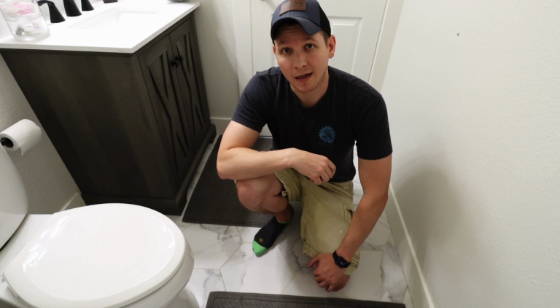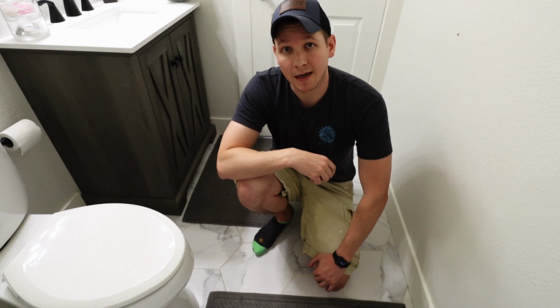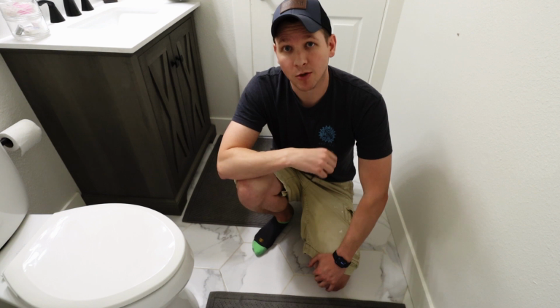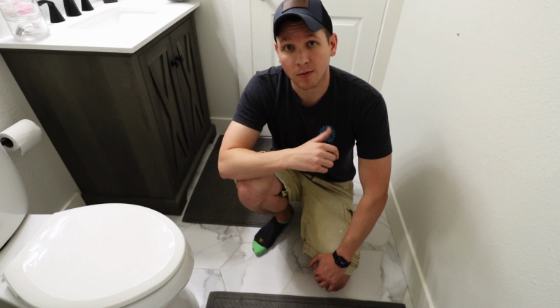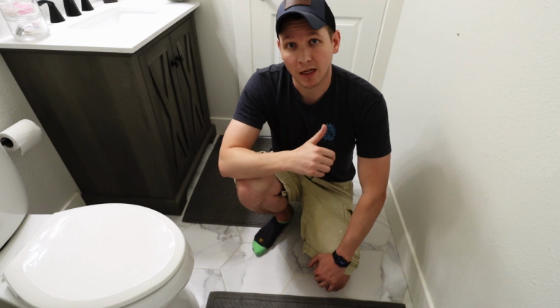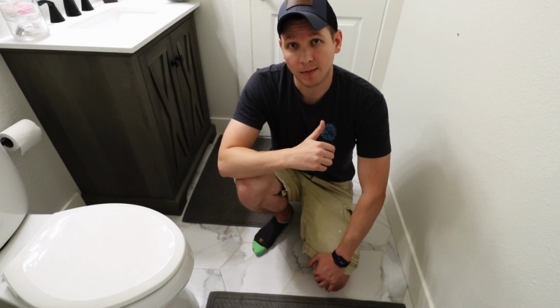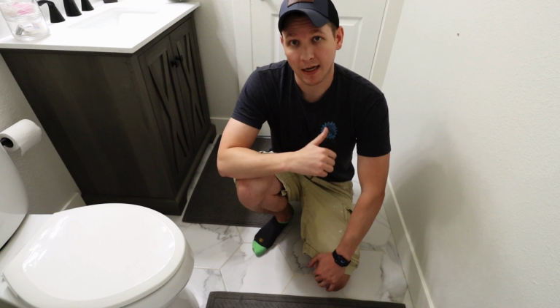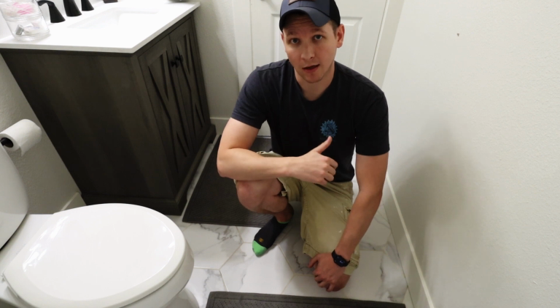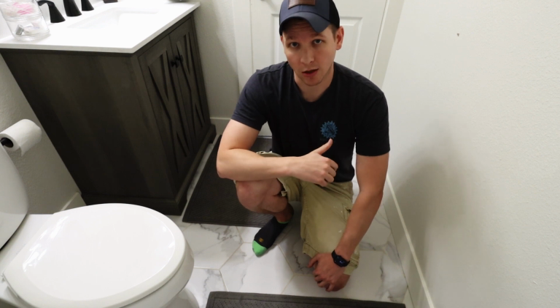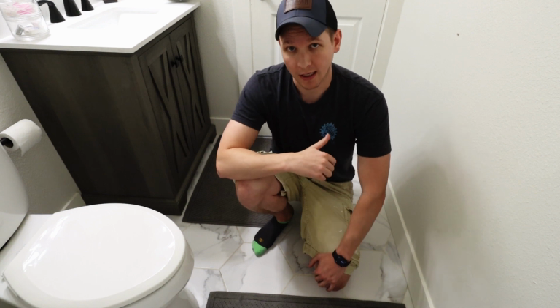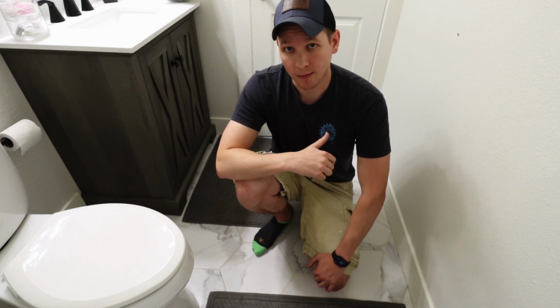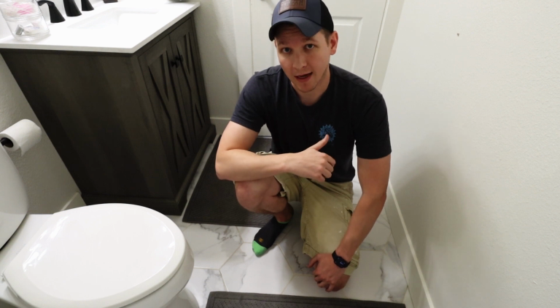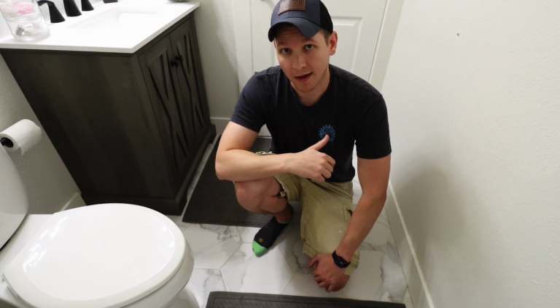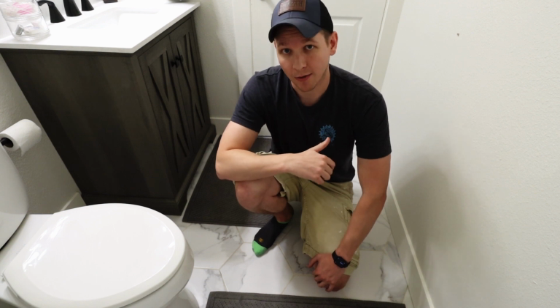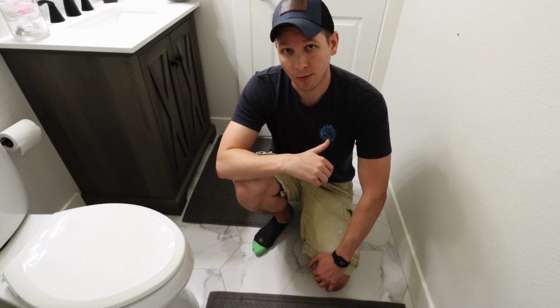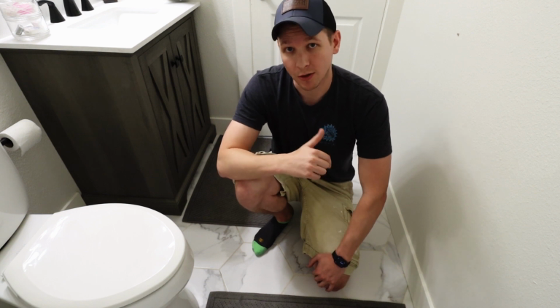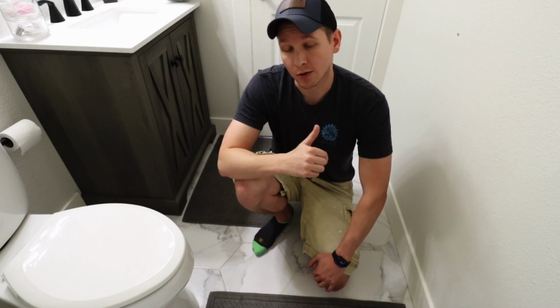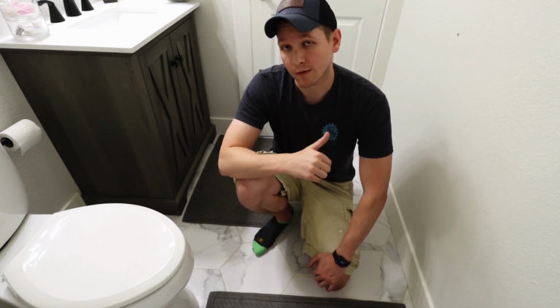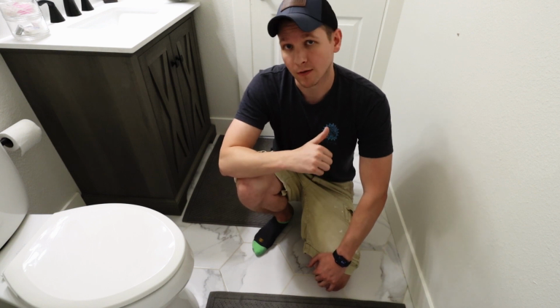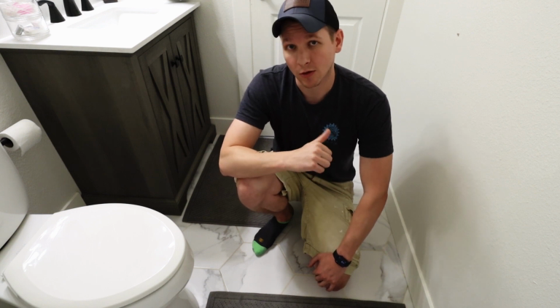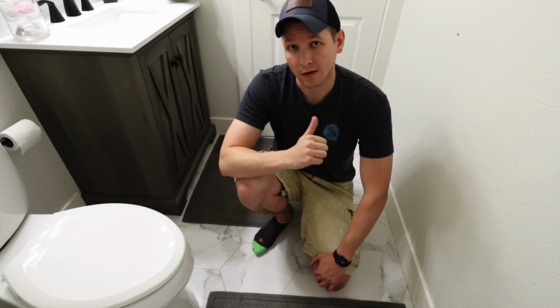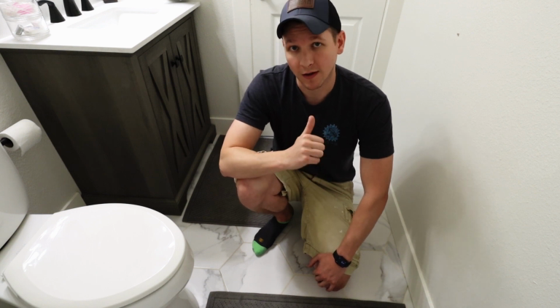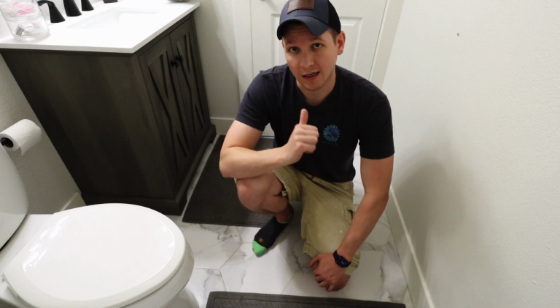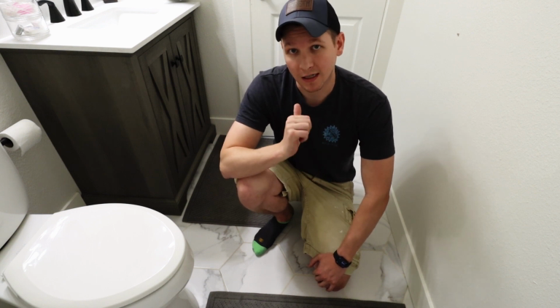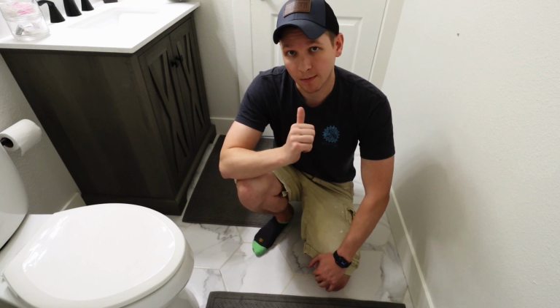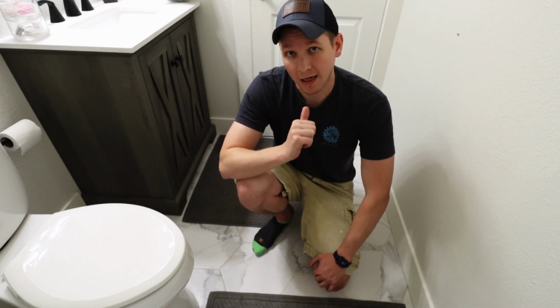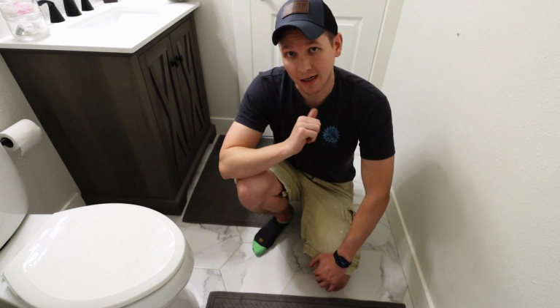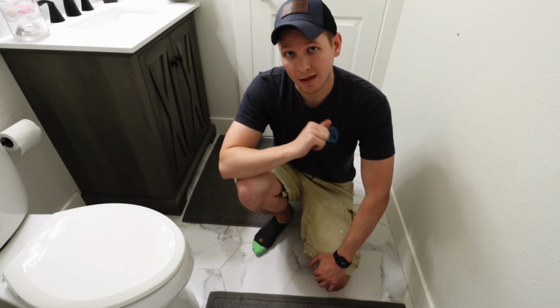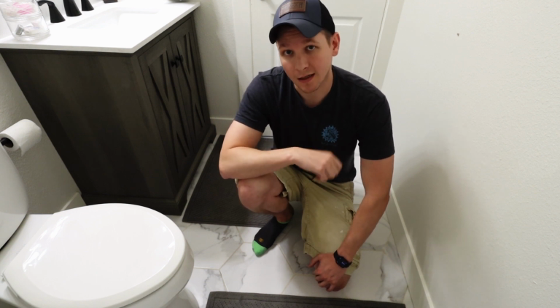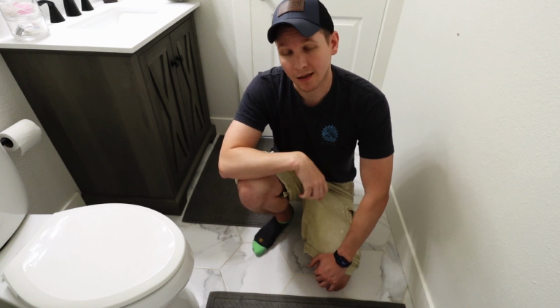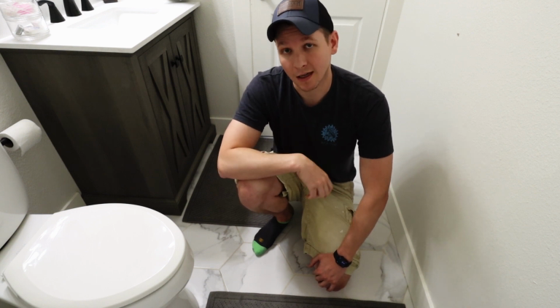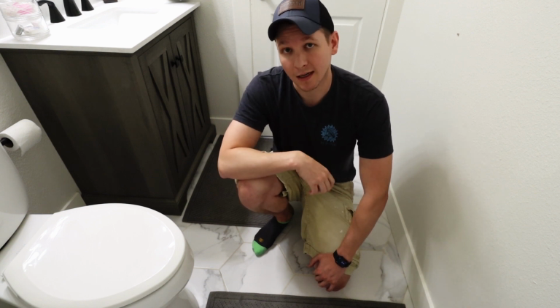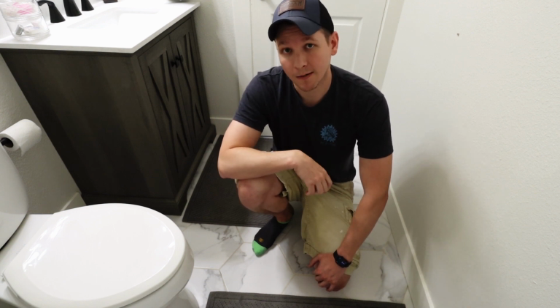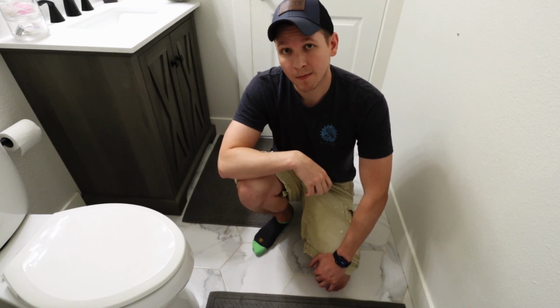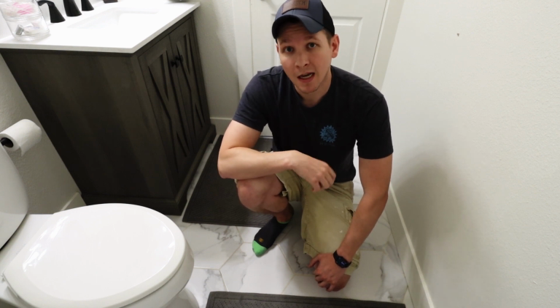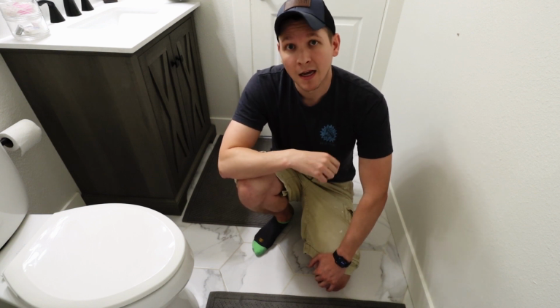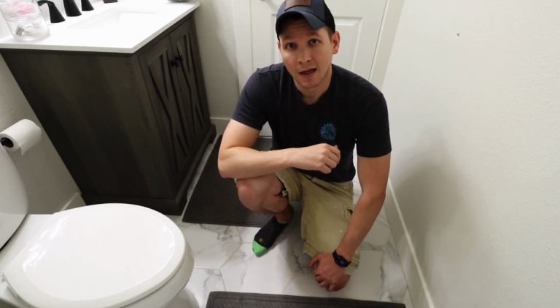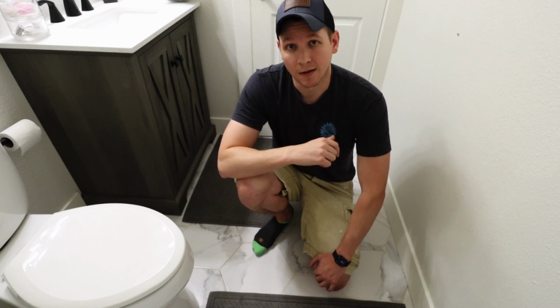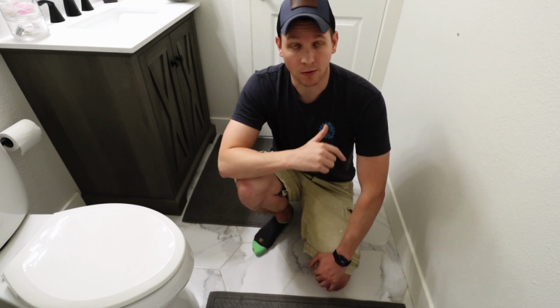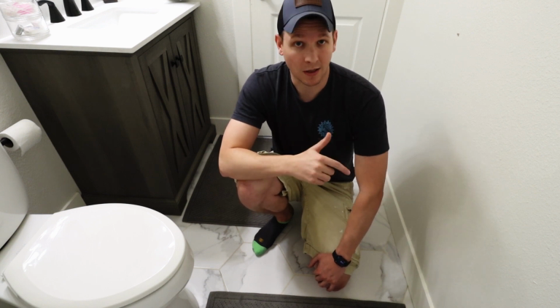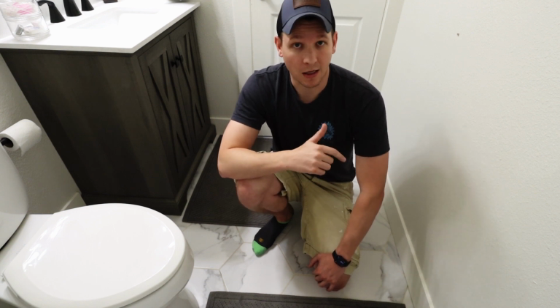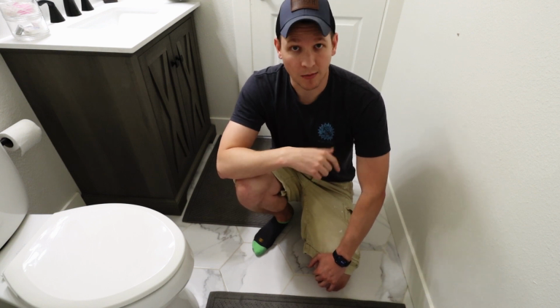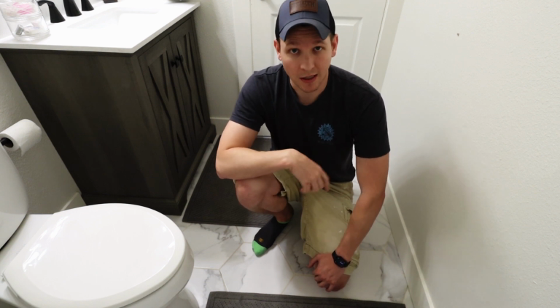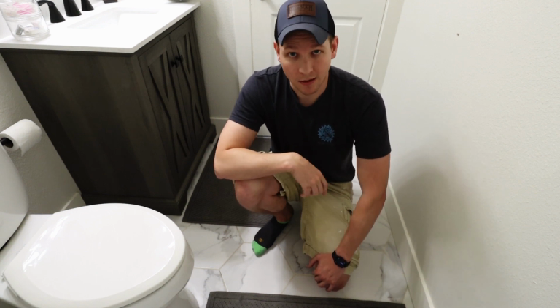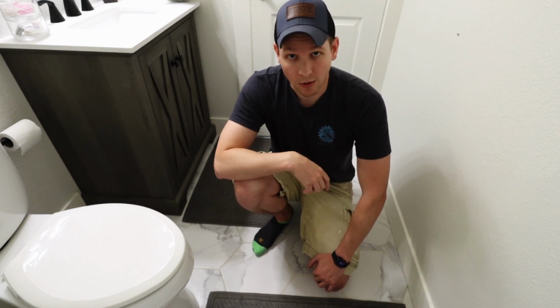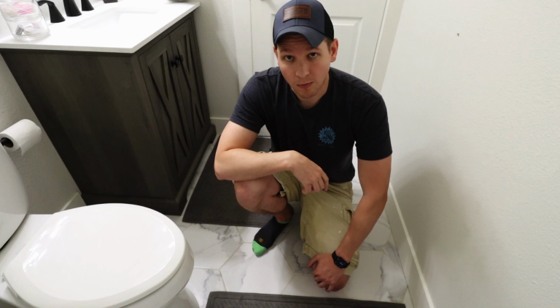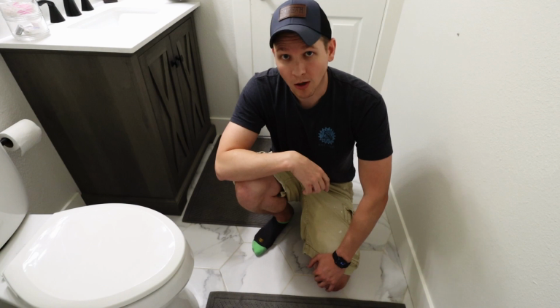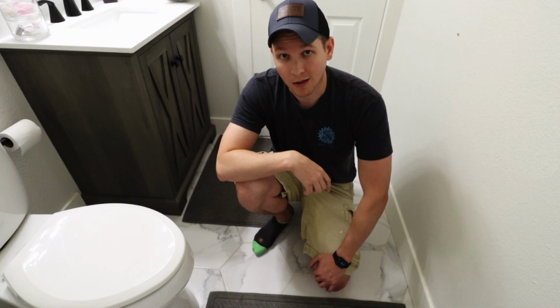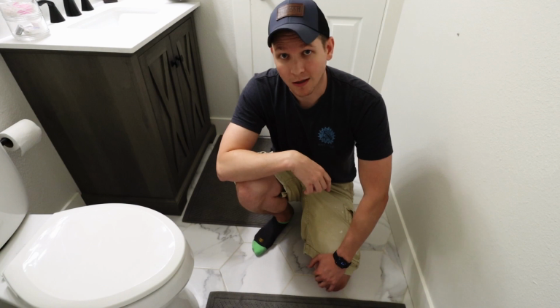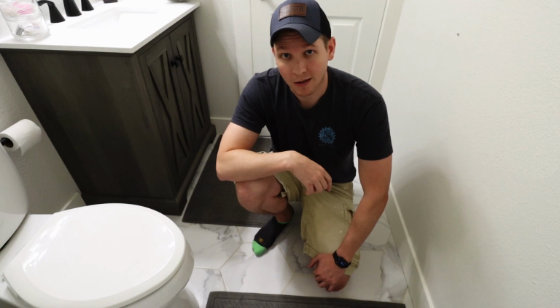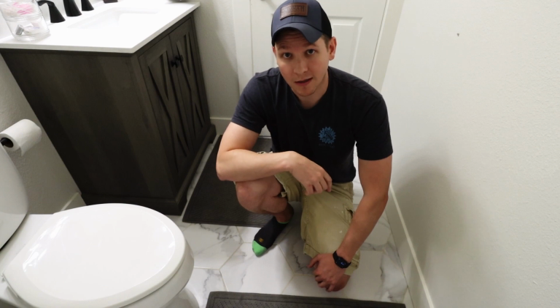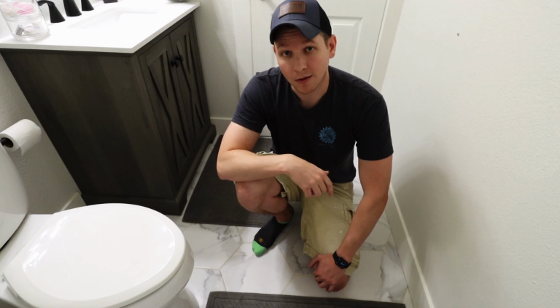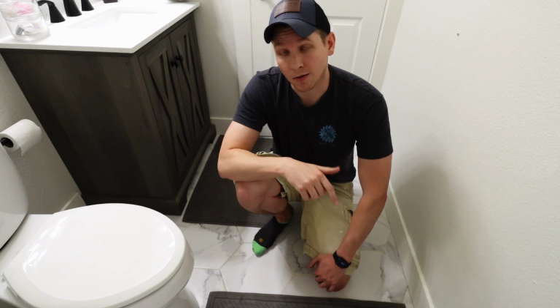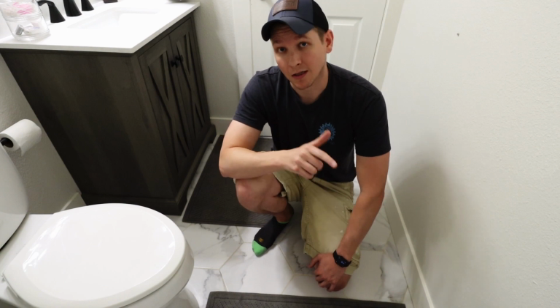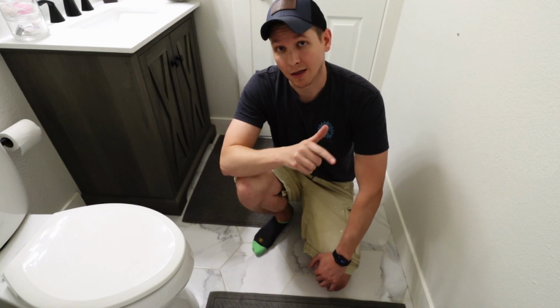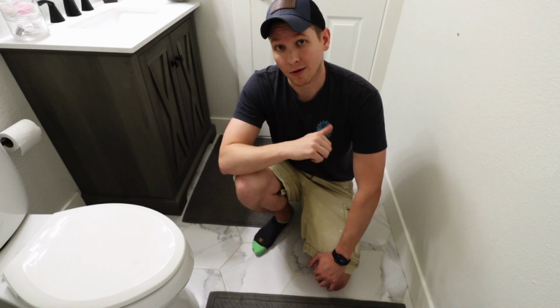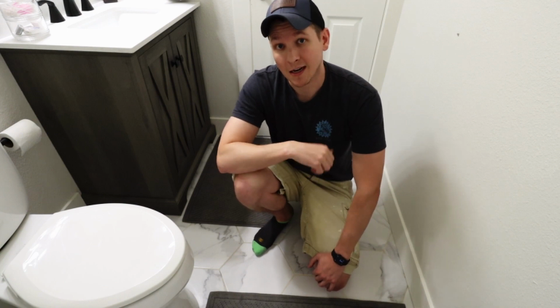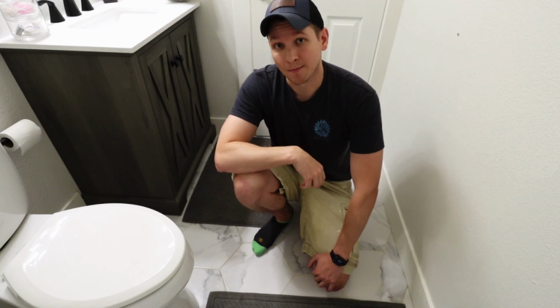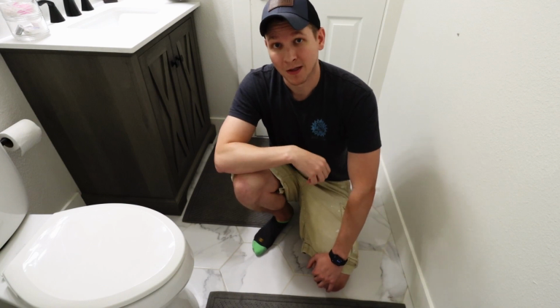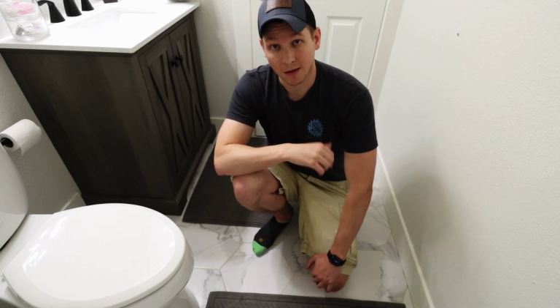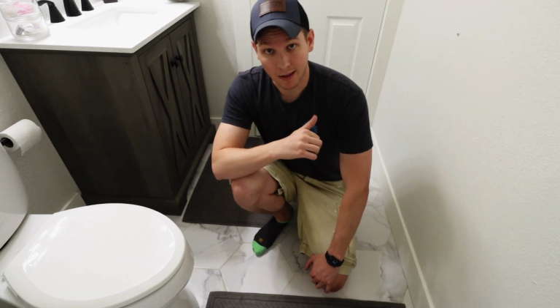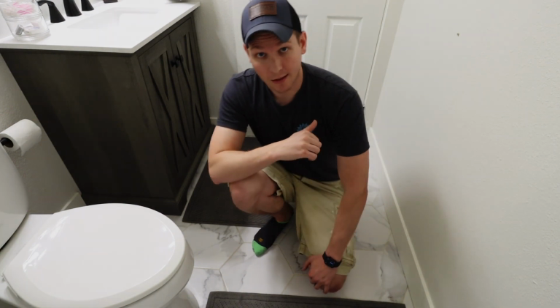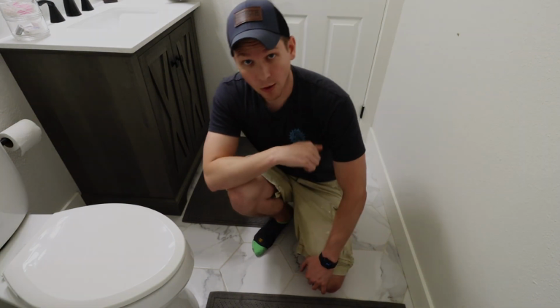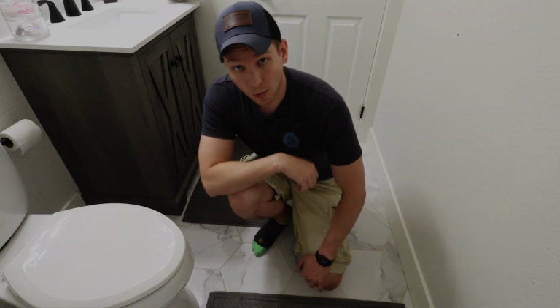Today I'm going to be updating our guest bathroom with new flooring, vanity, paint, and lighting. This will end up being a two-part series, so stick around. Let's go!